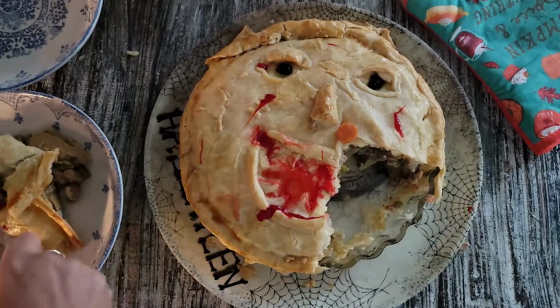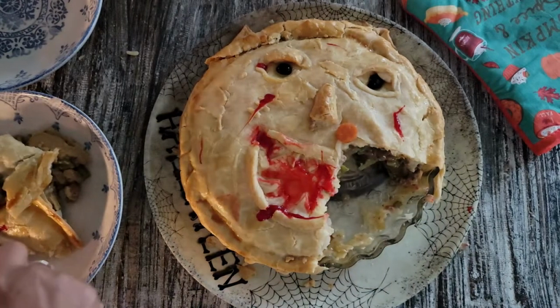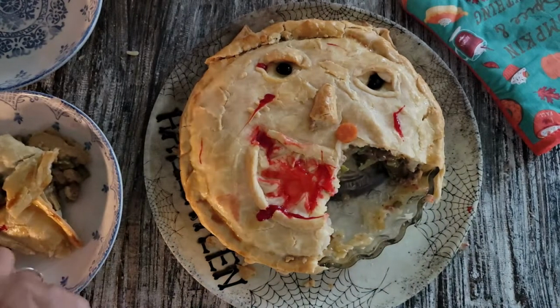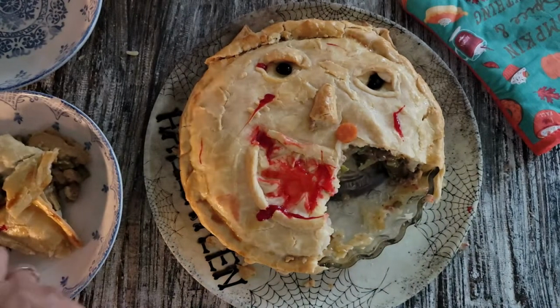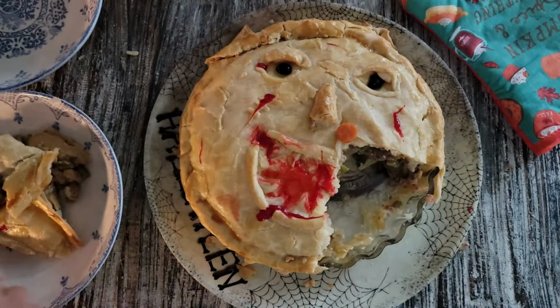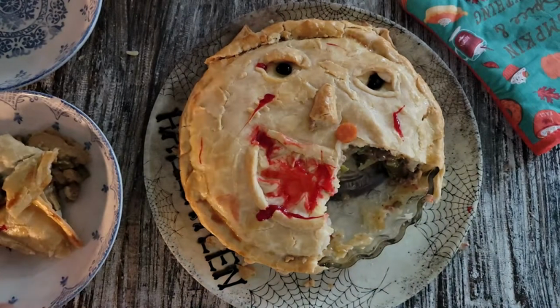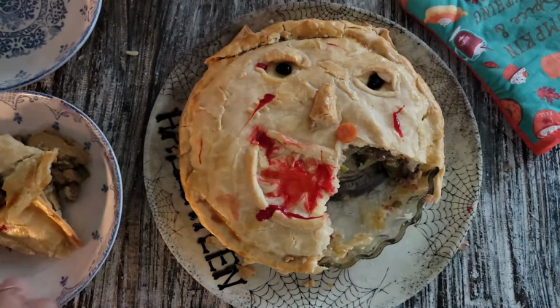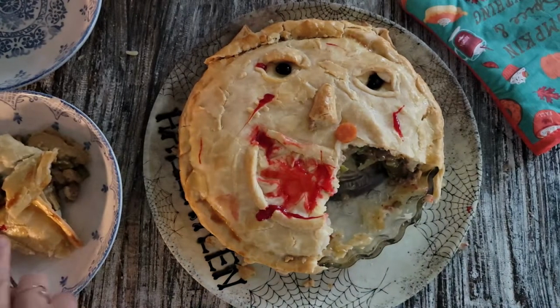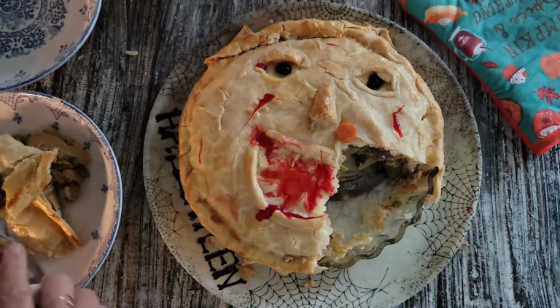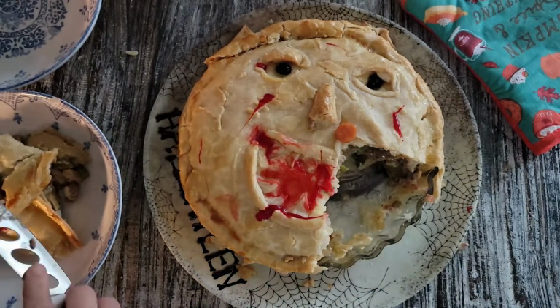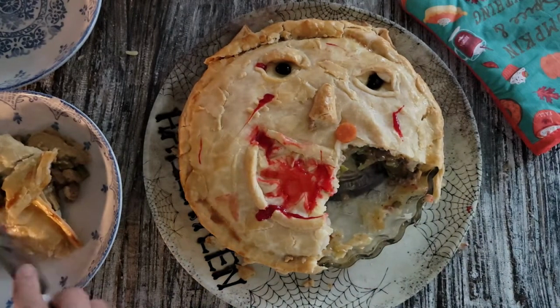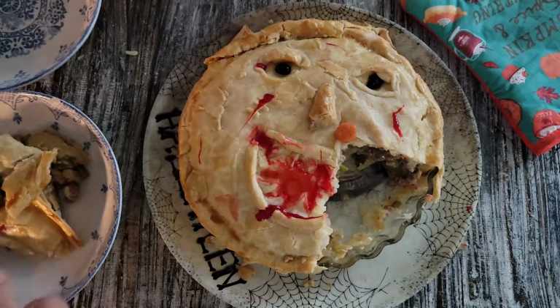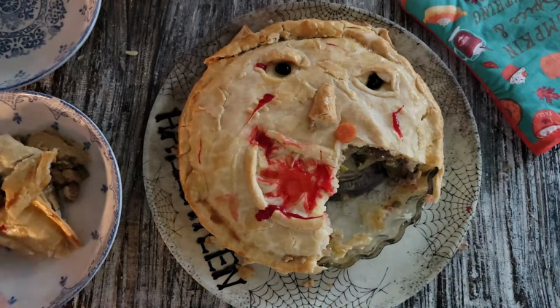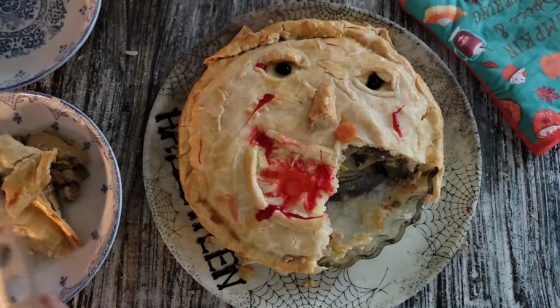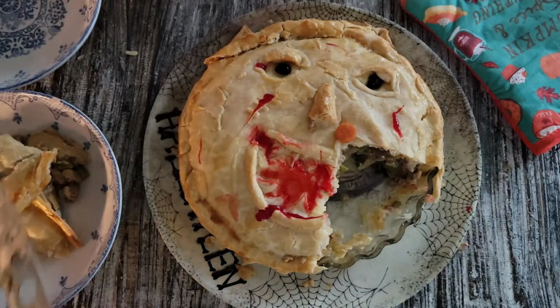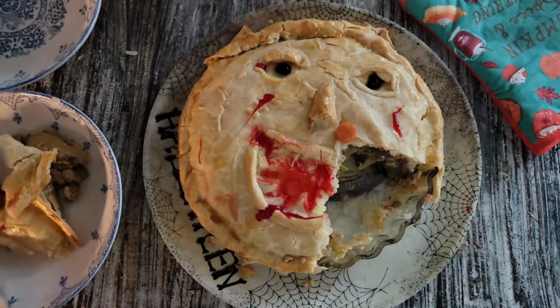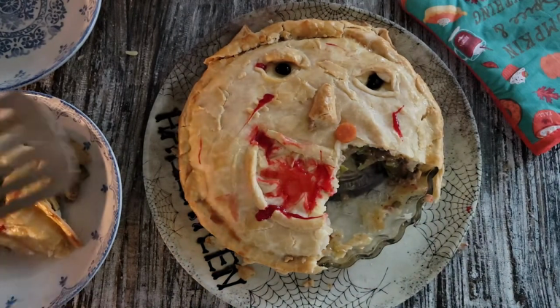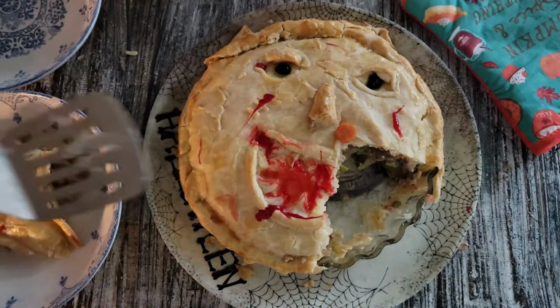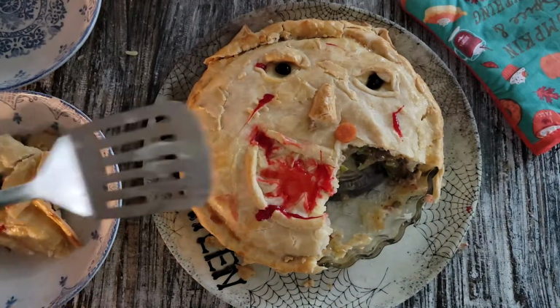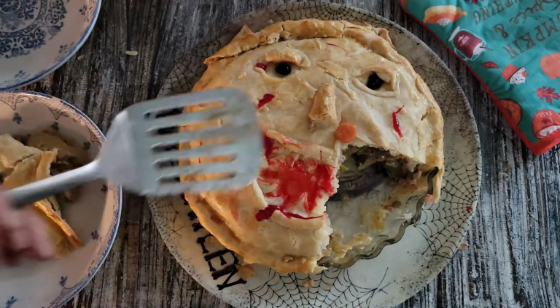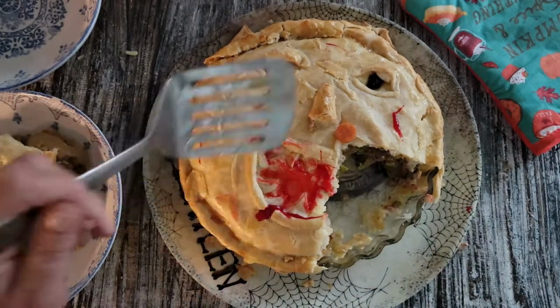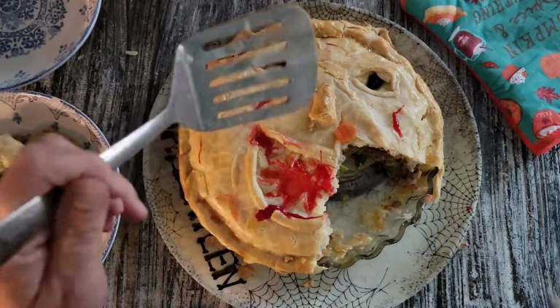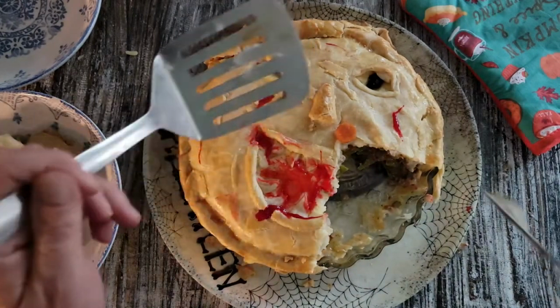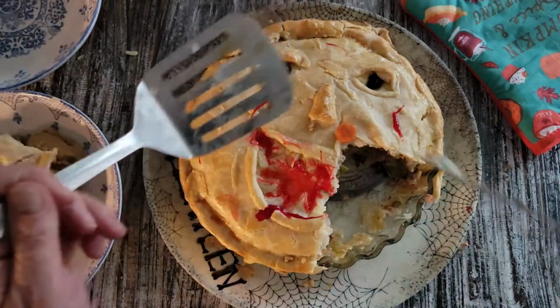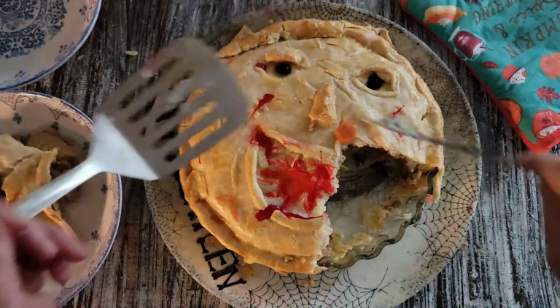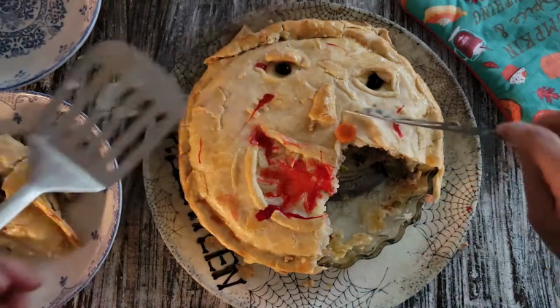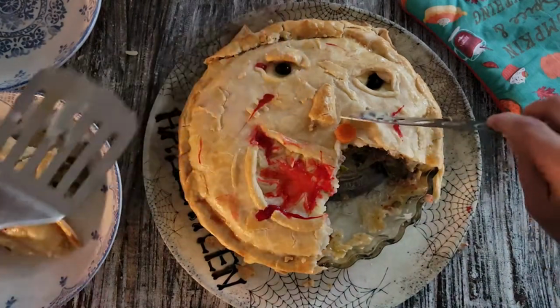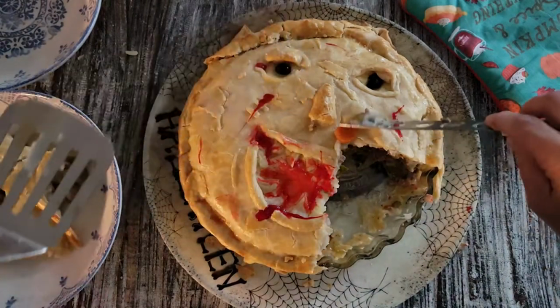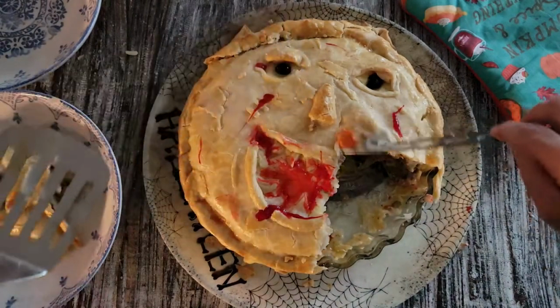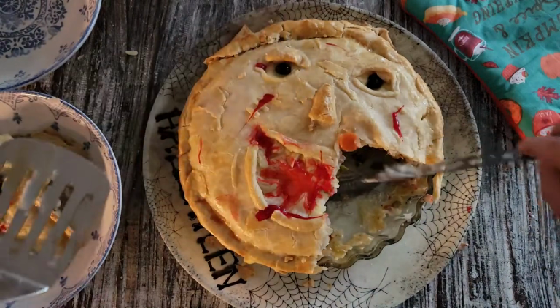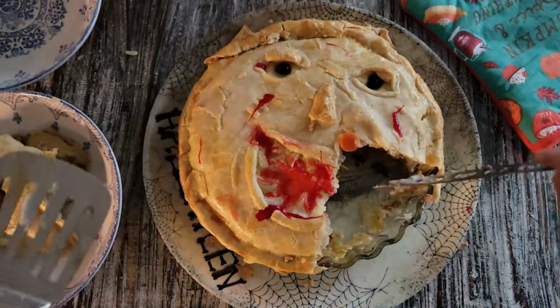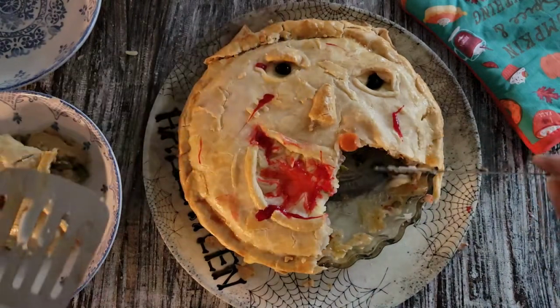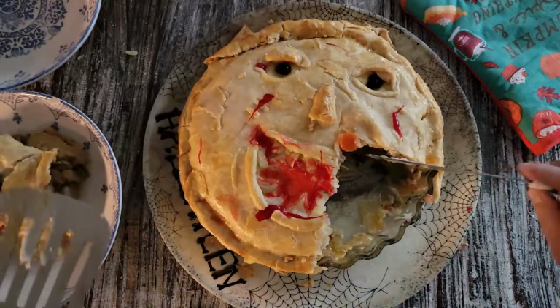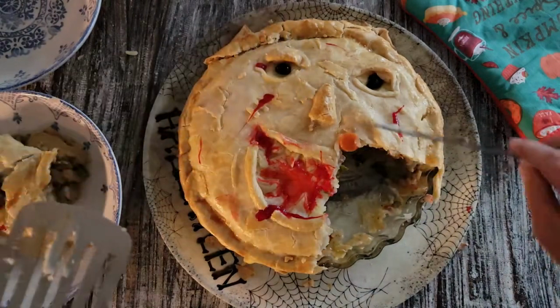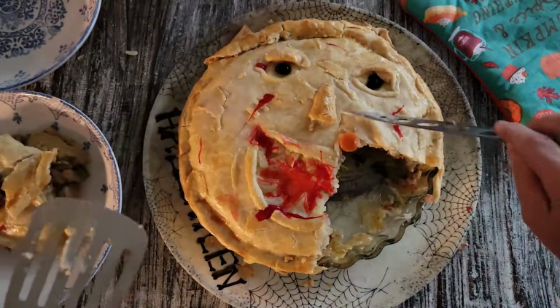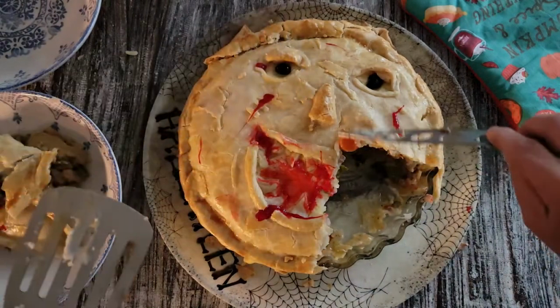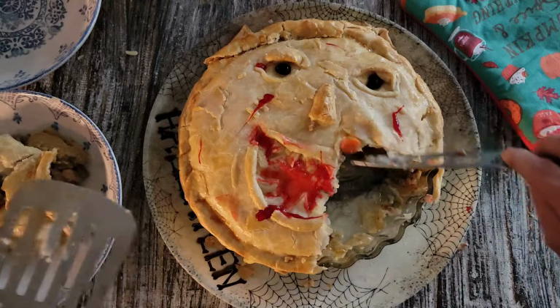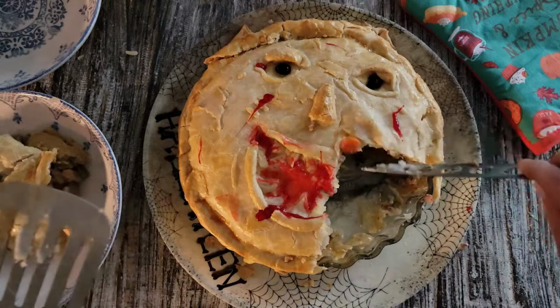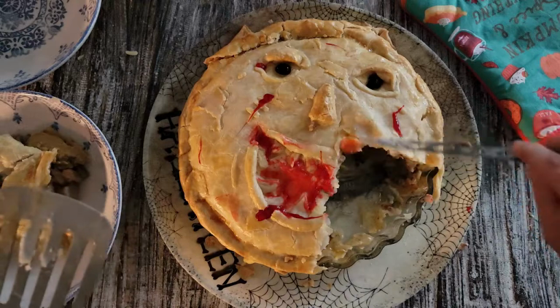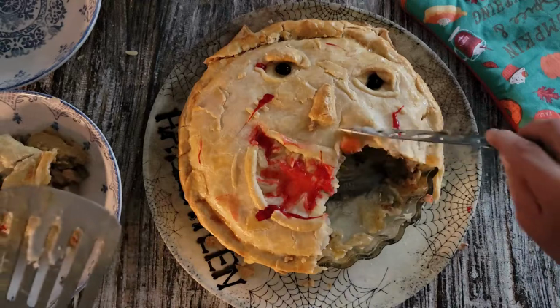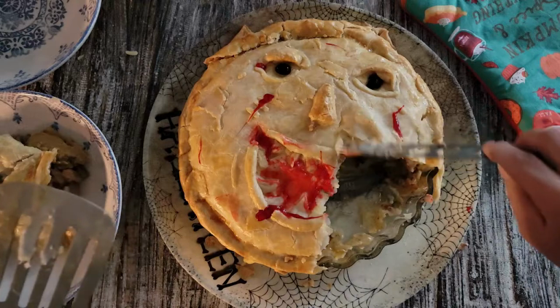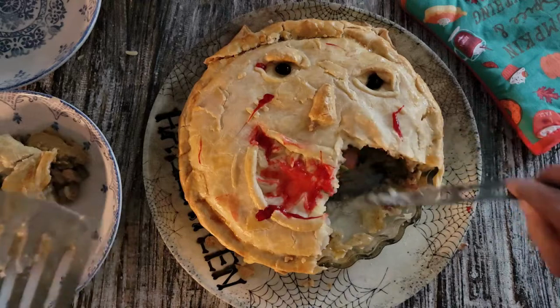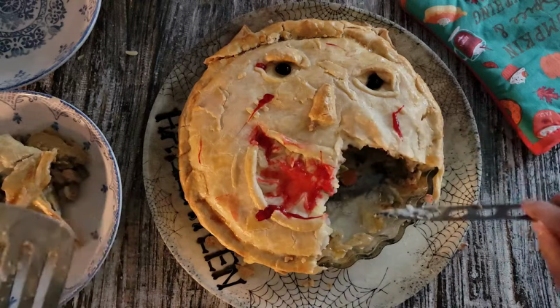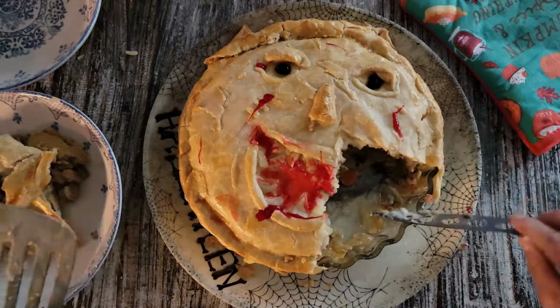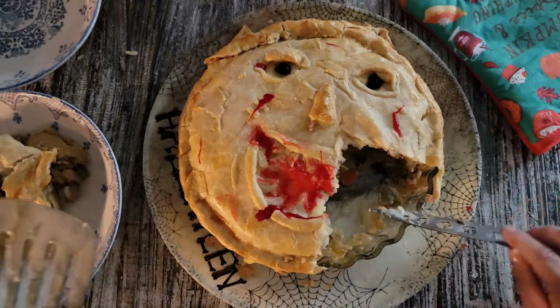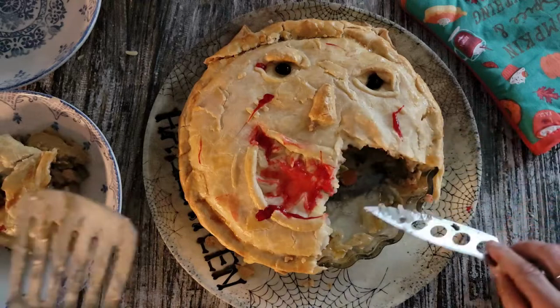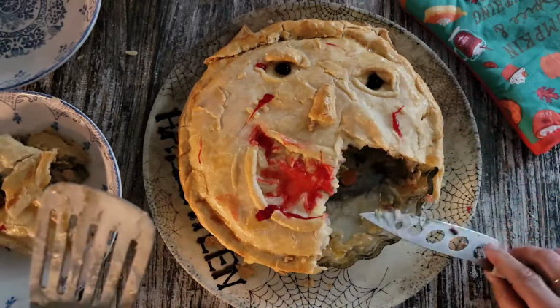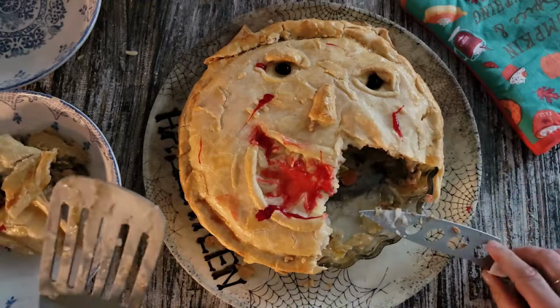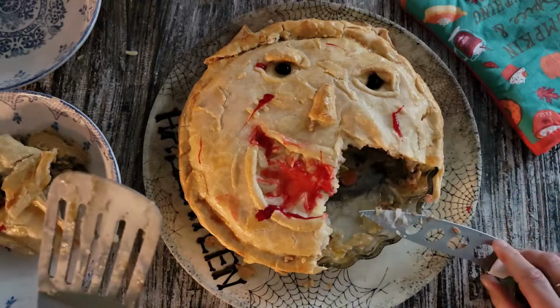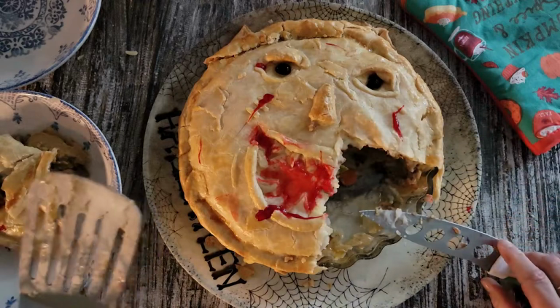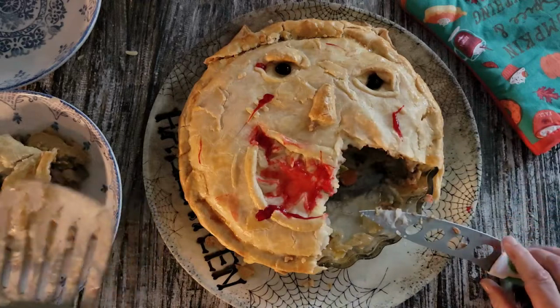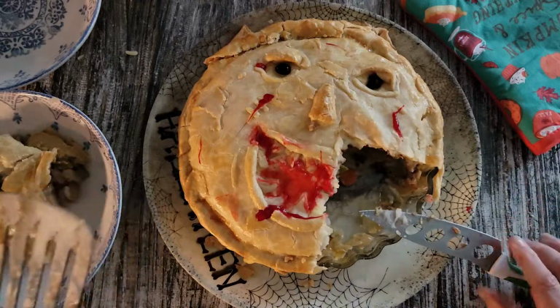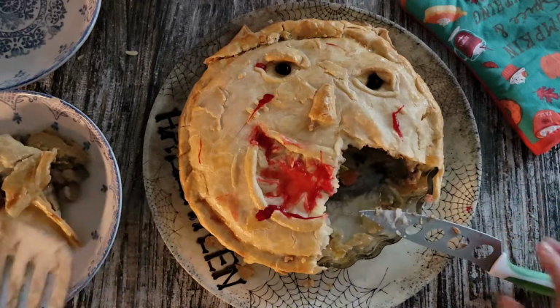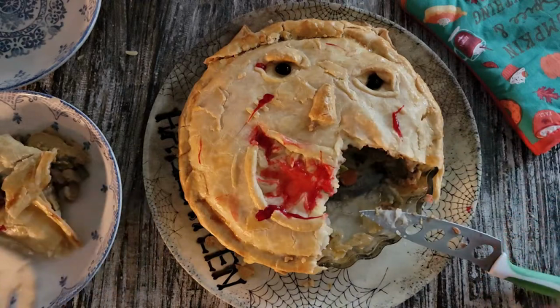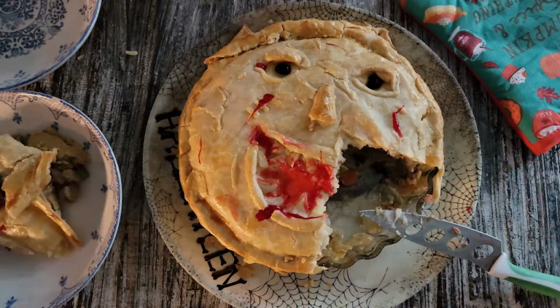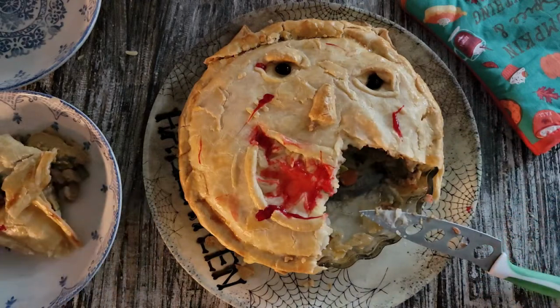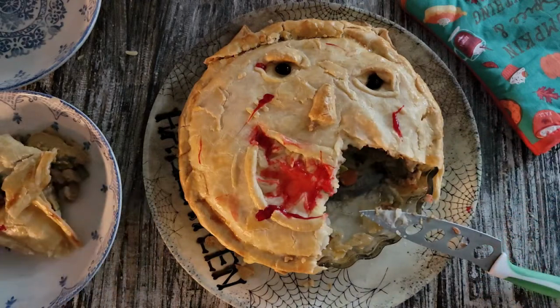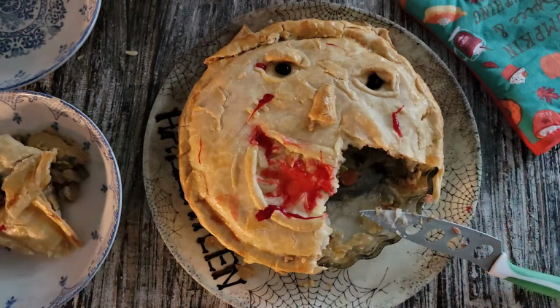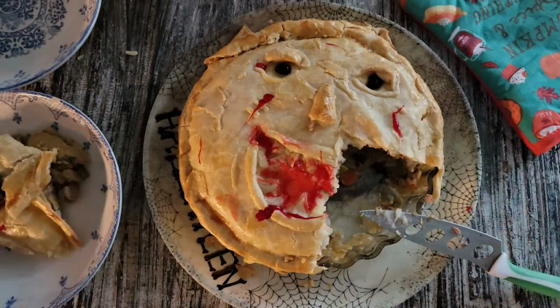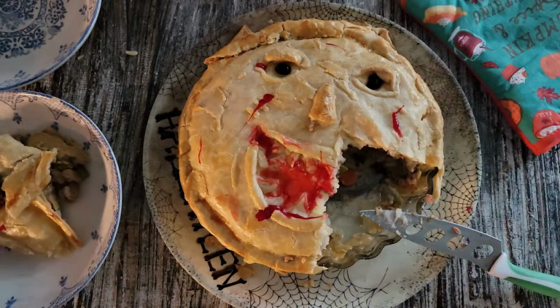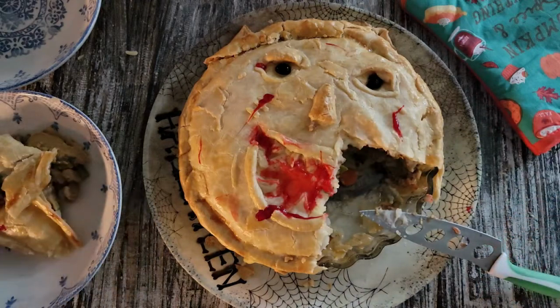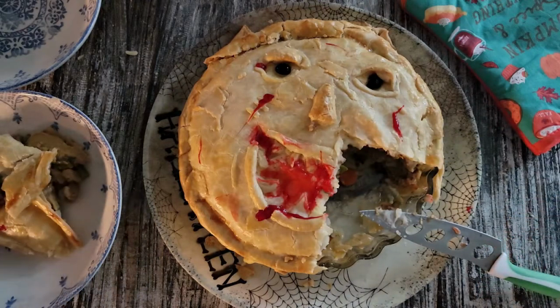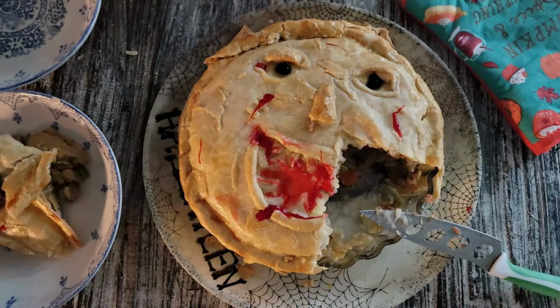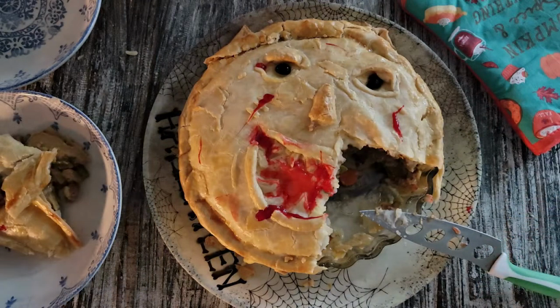I hope this inspires you to make something creepy and disgusting for your family. Have a great day everybody, bye!